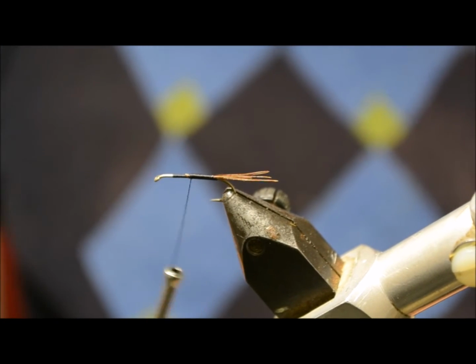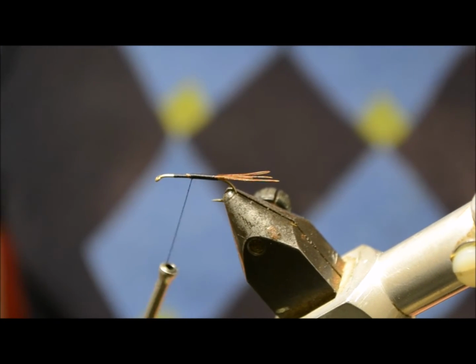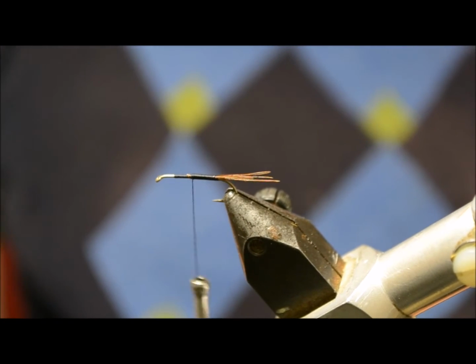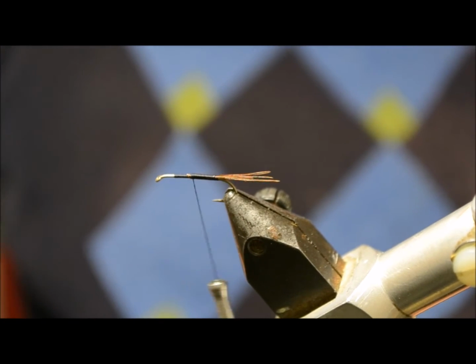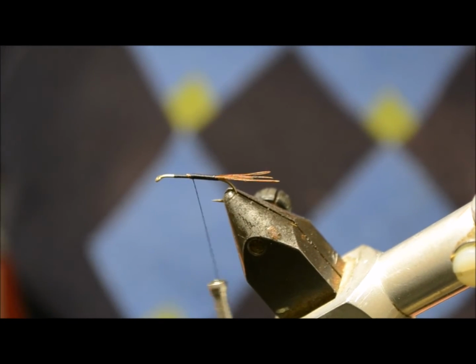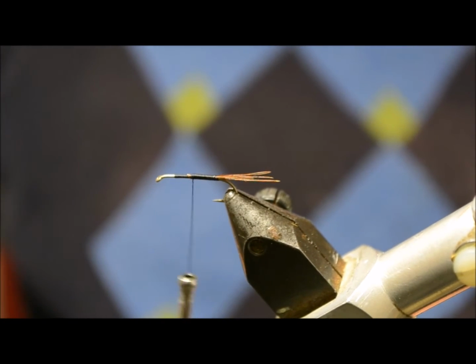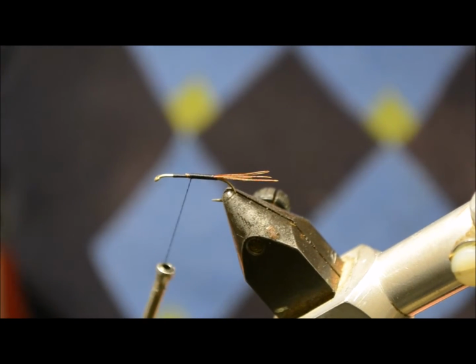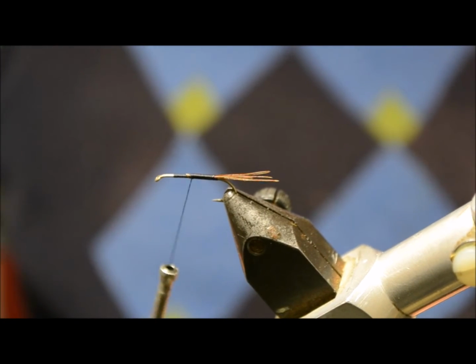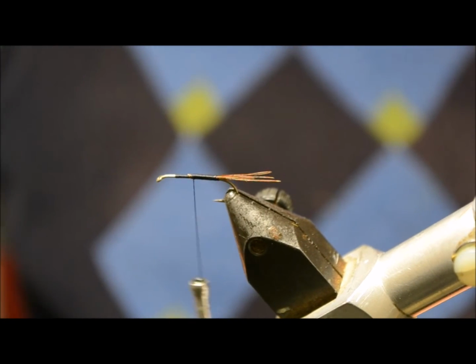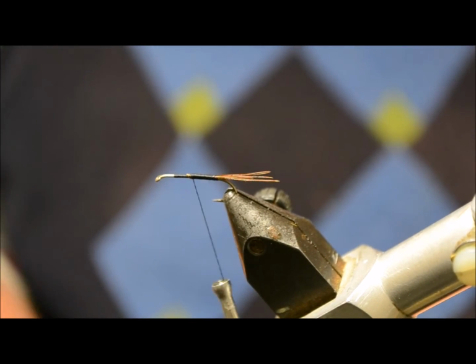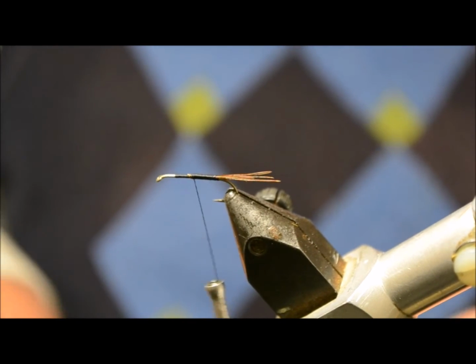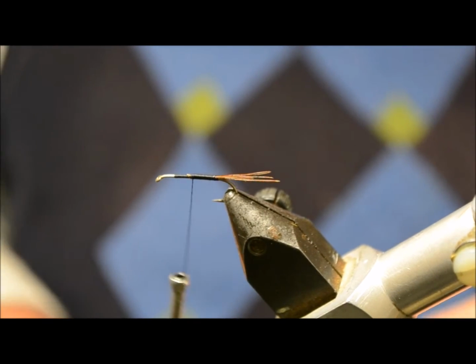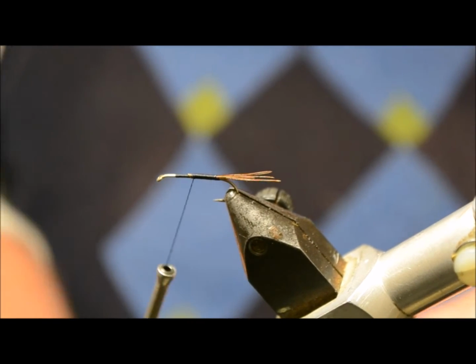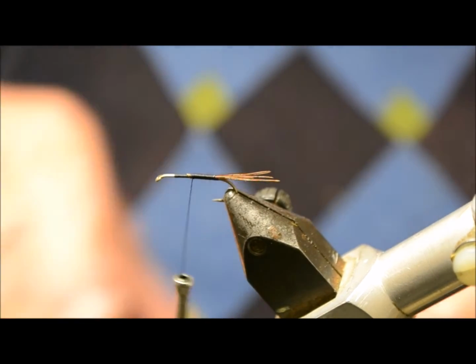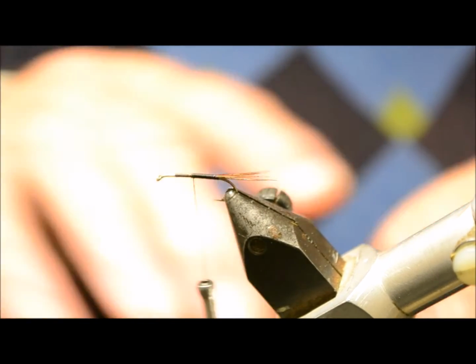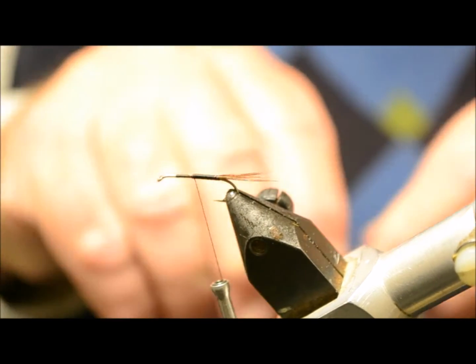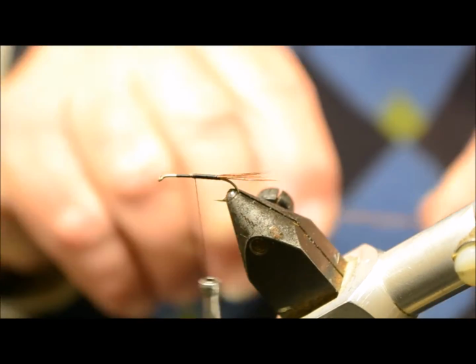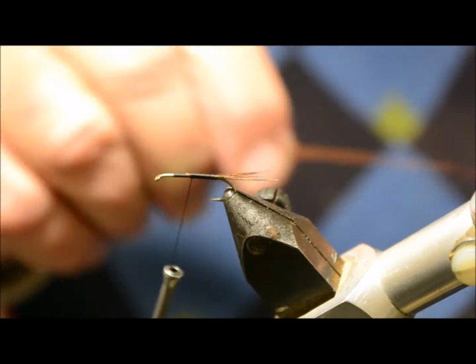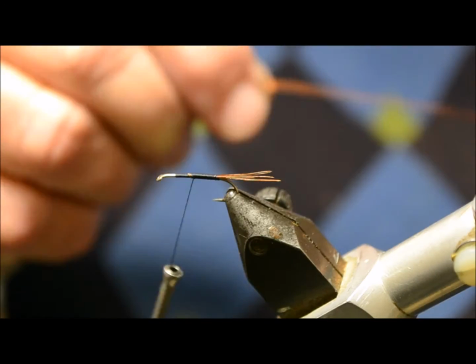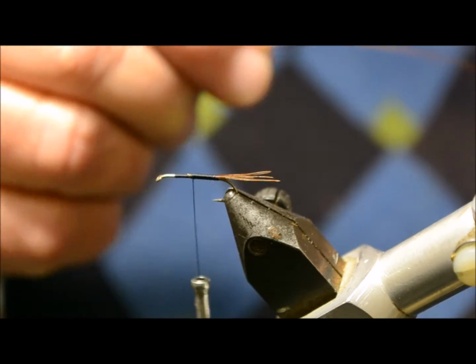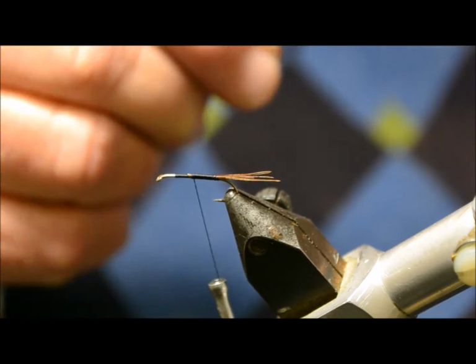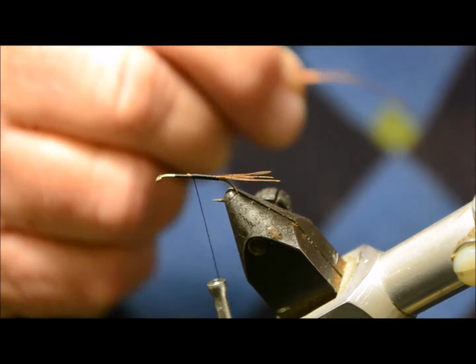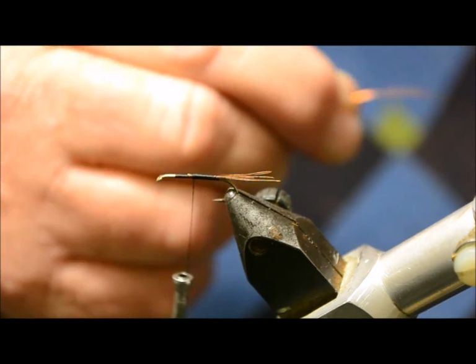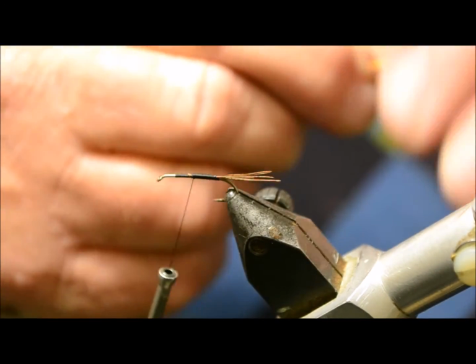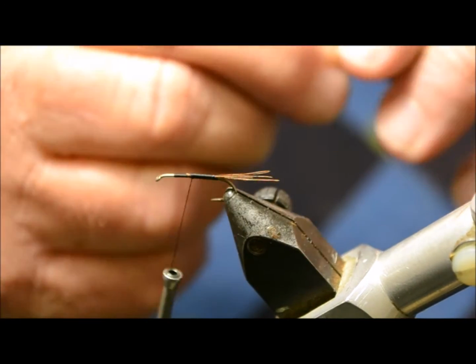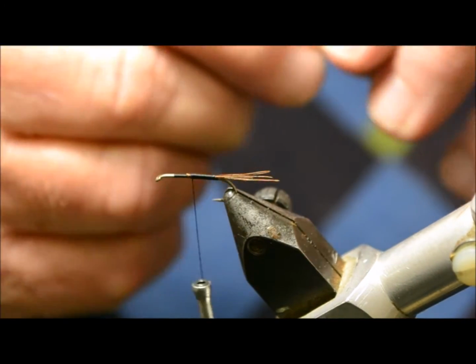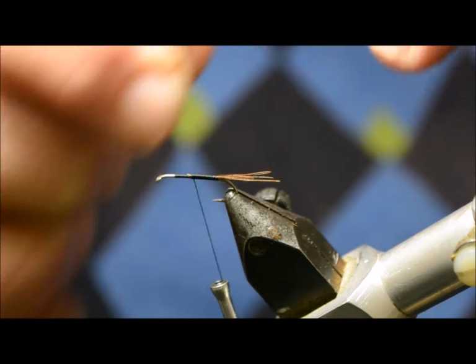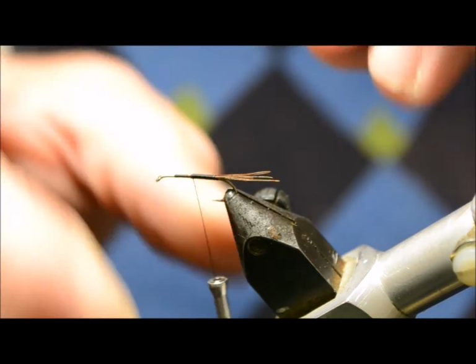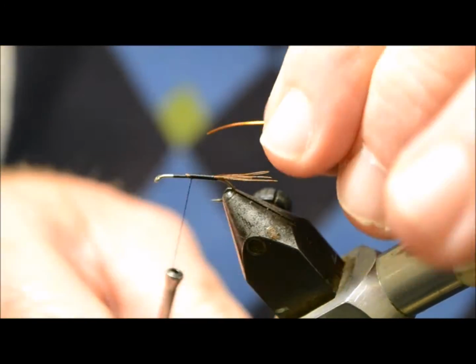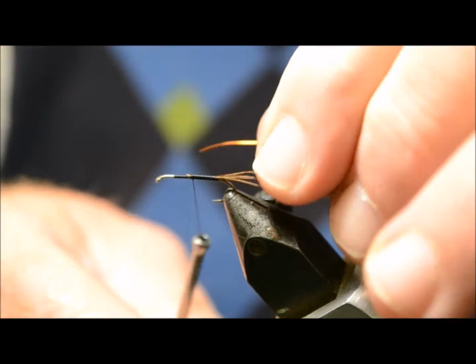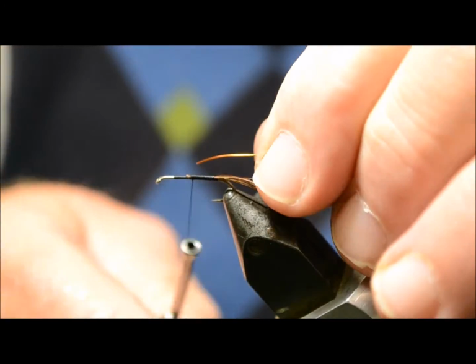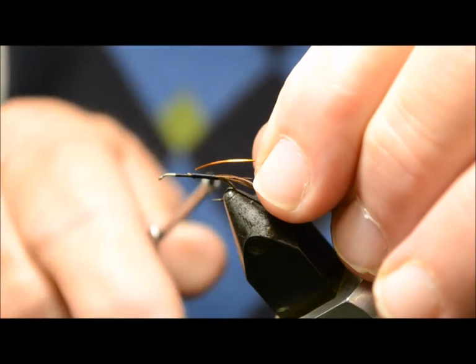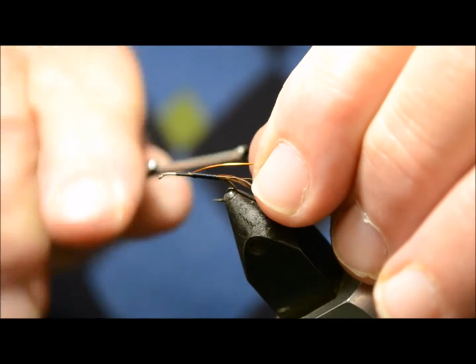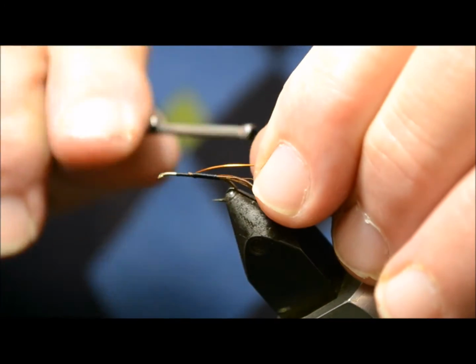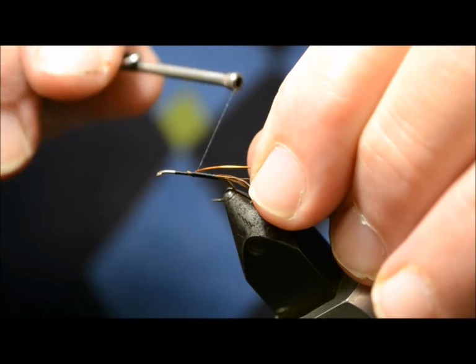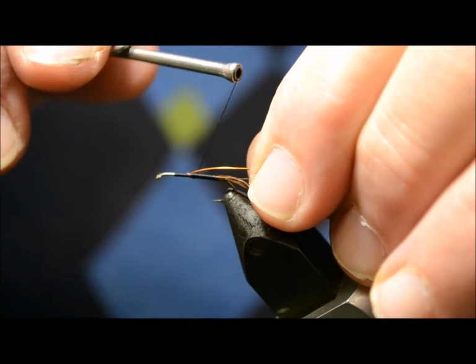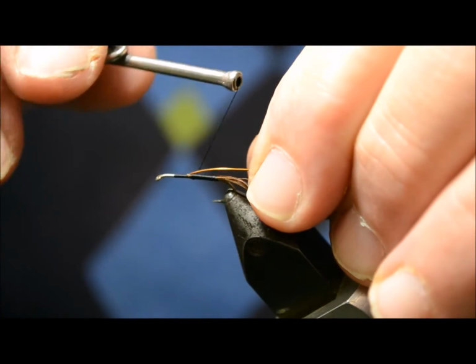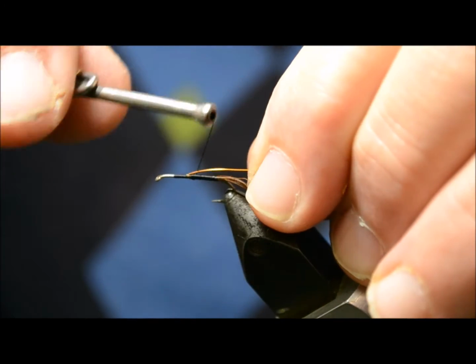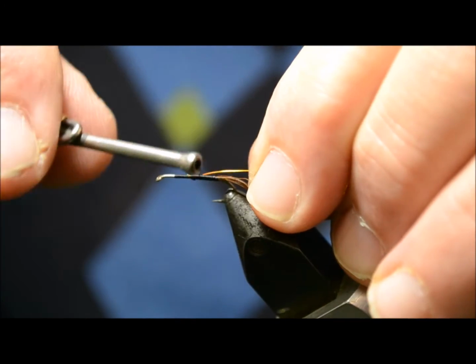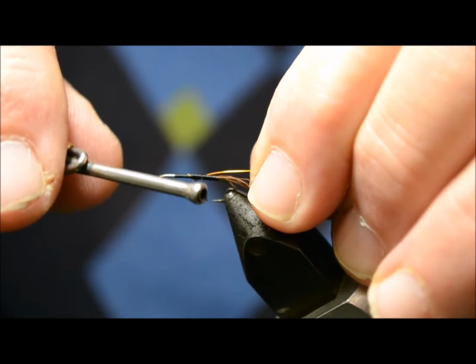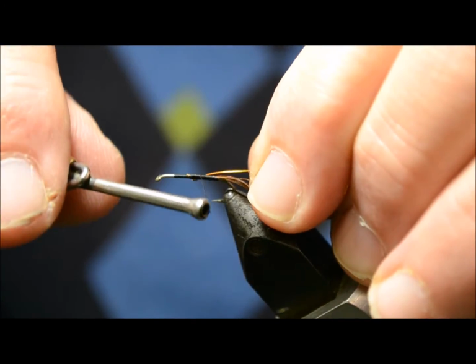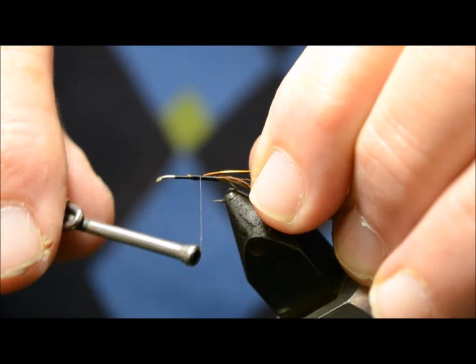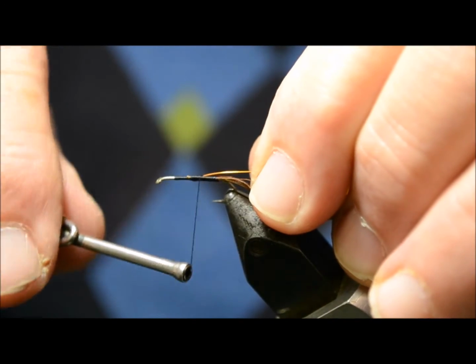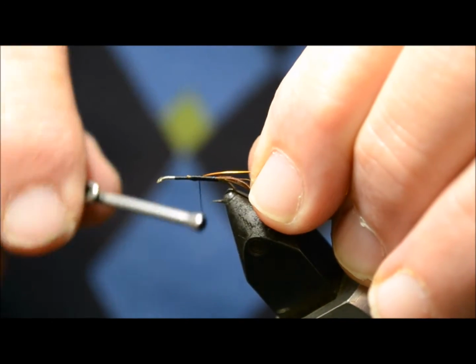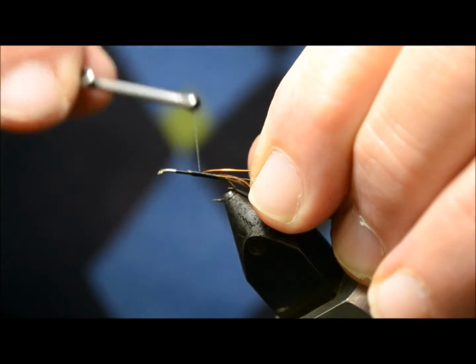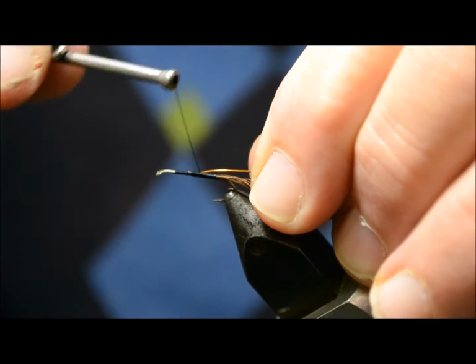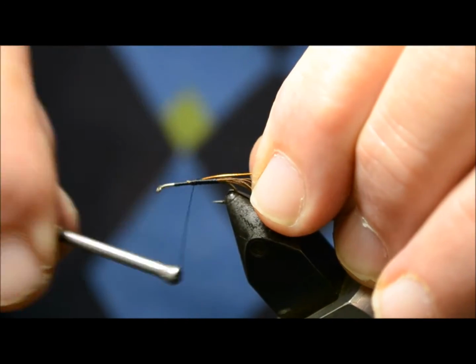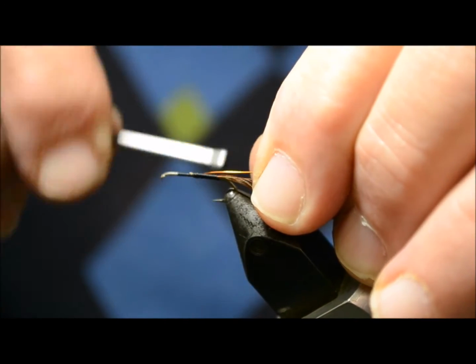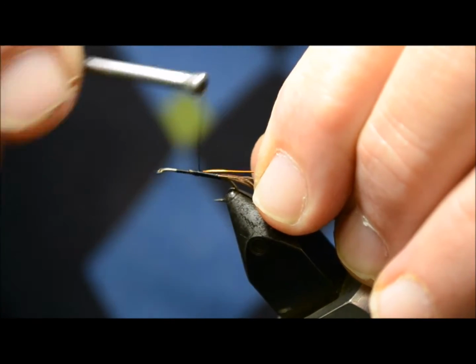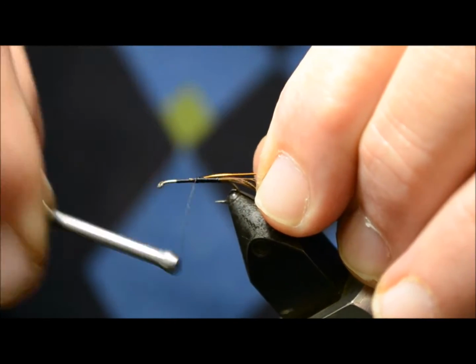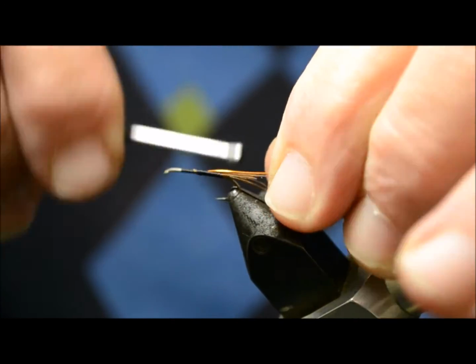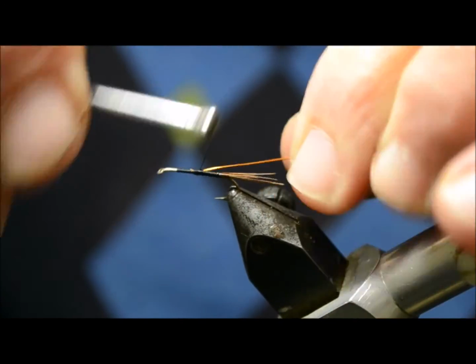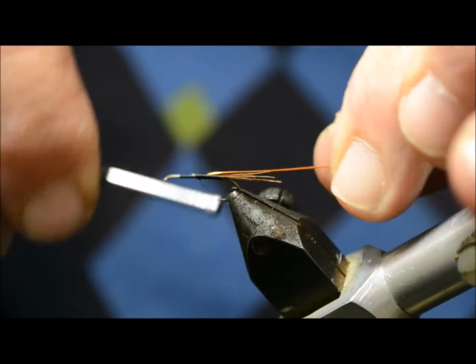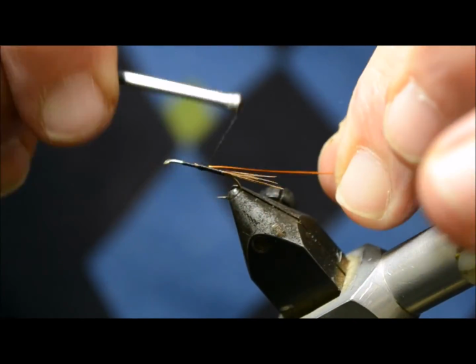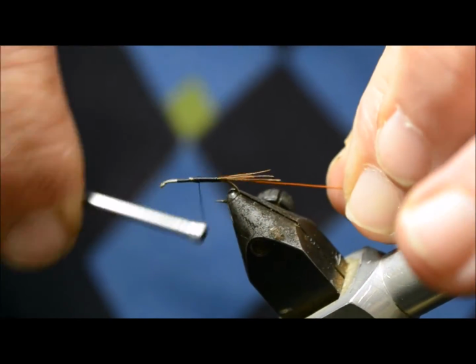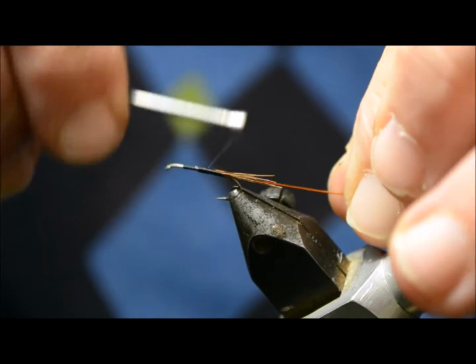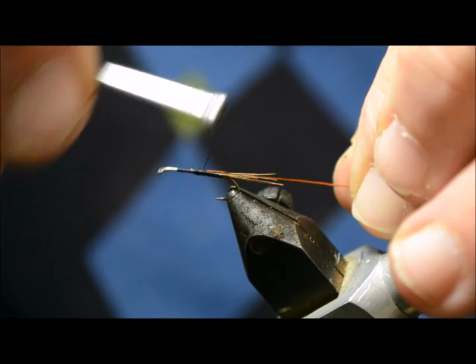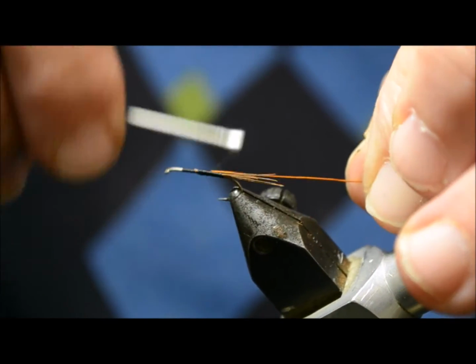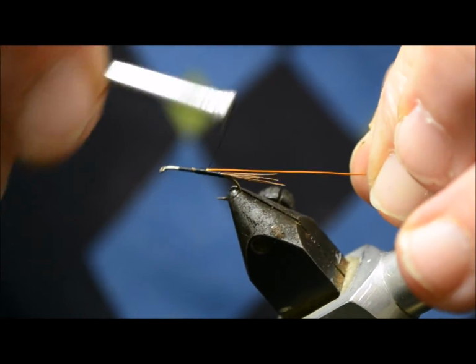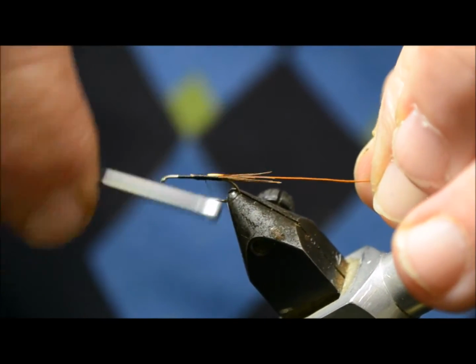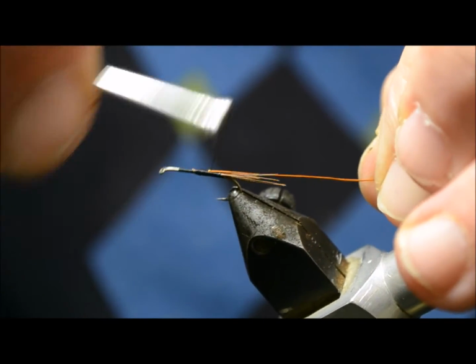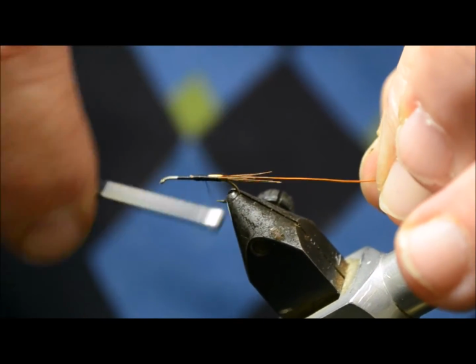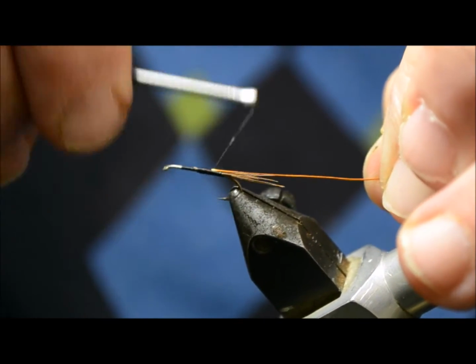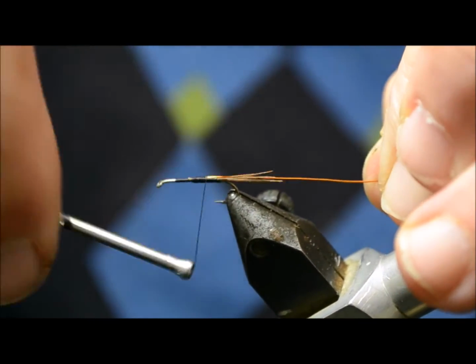Just a medium copper wire, right at that point, down to the rear of the fly.